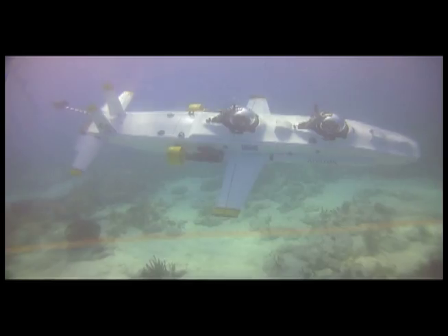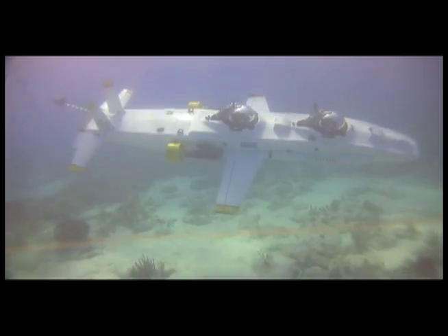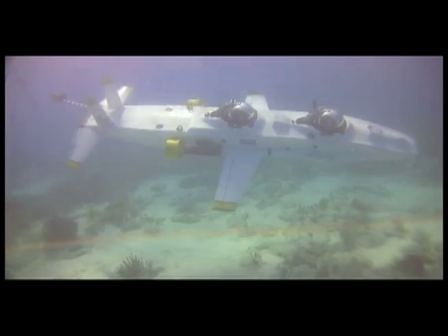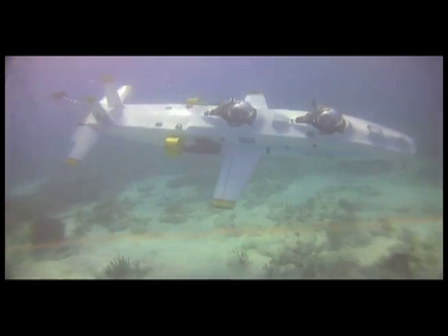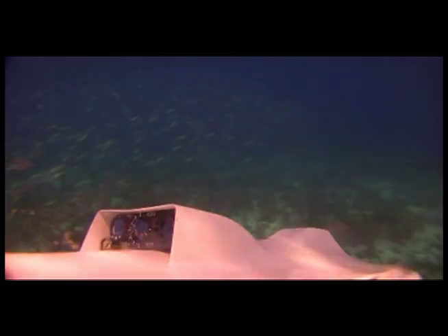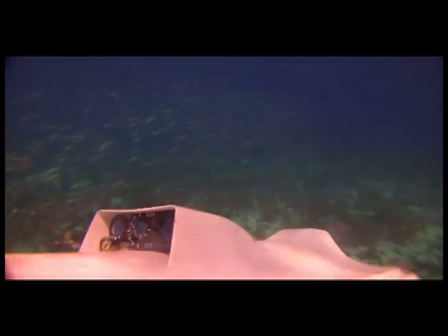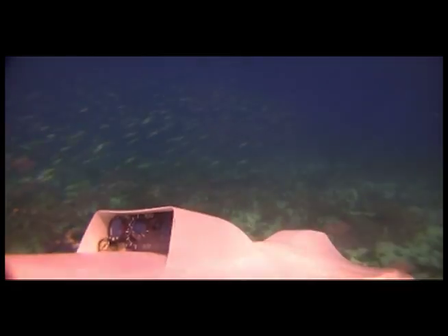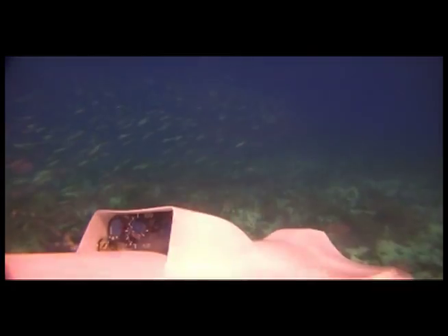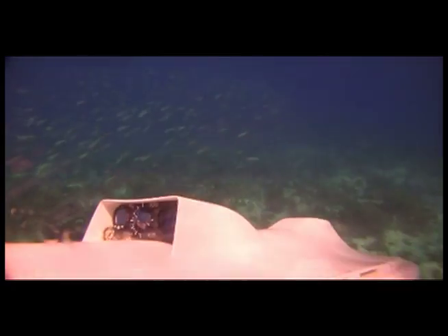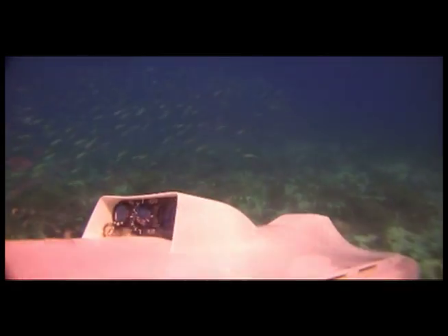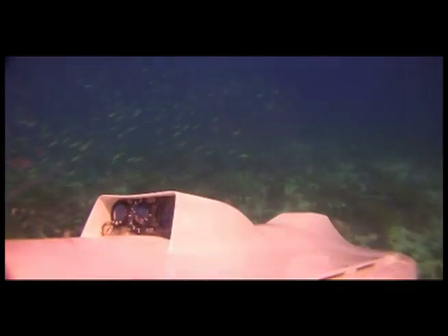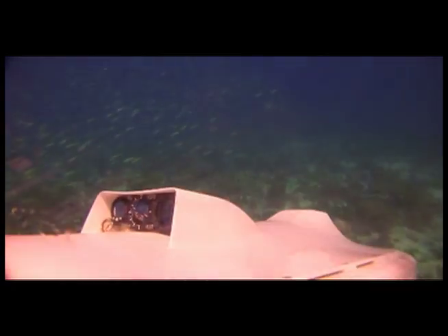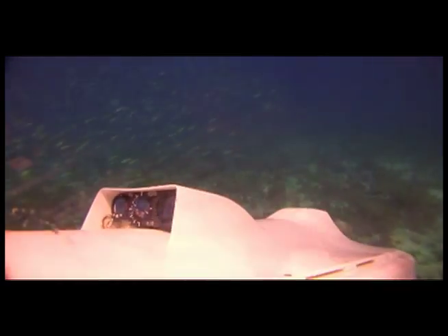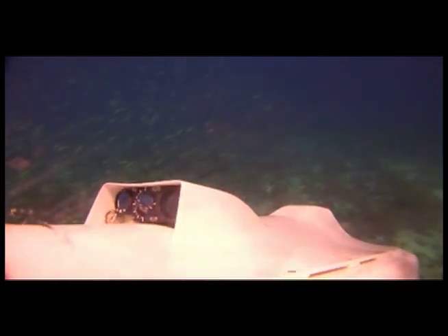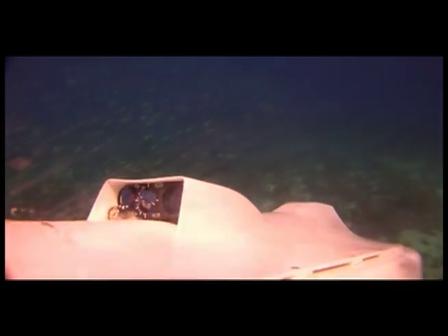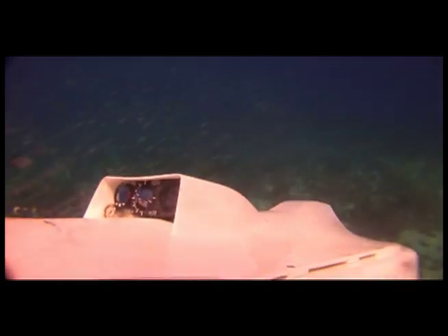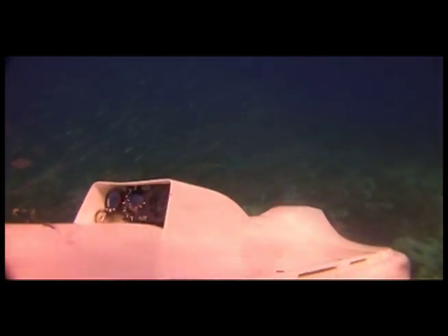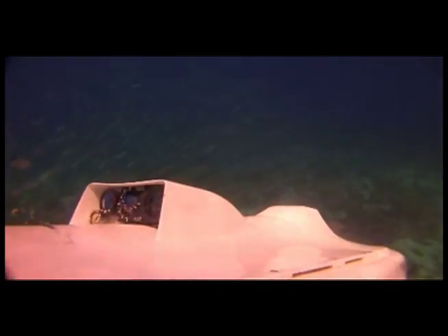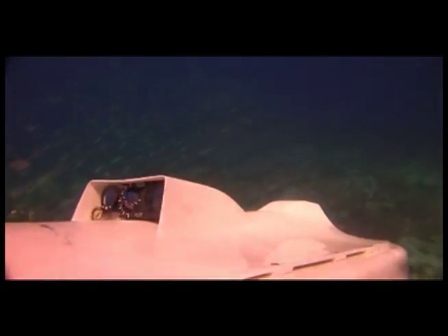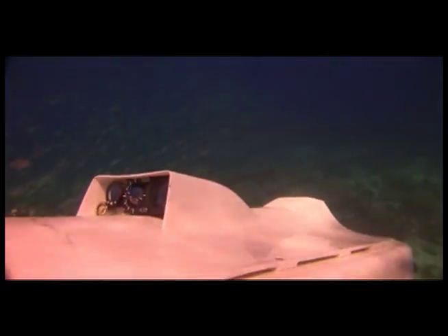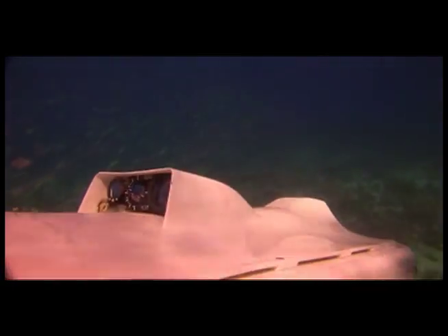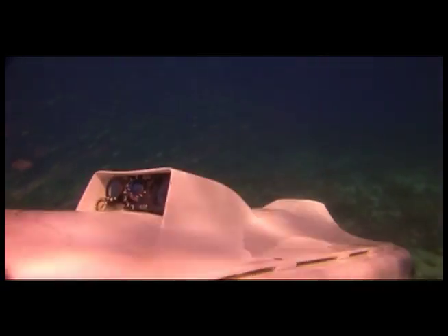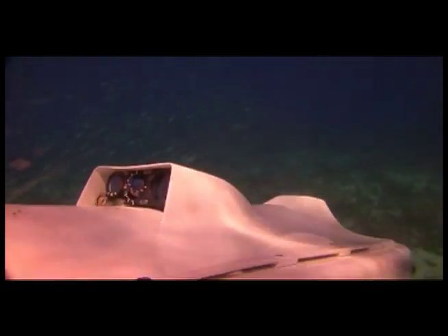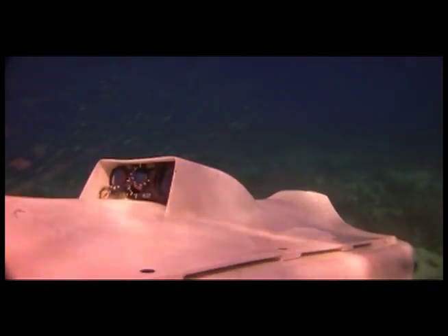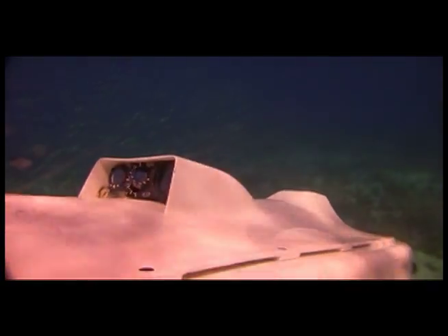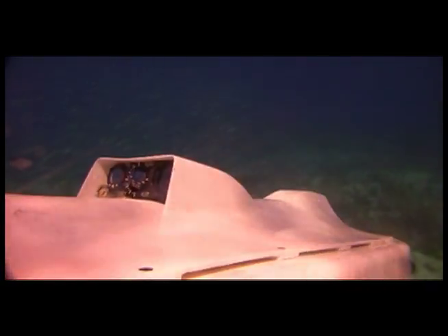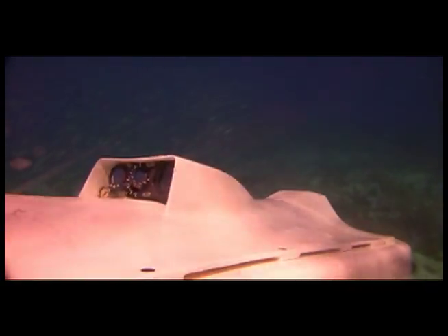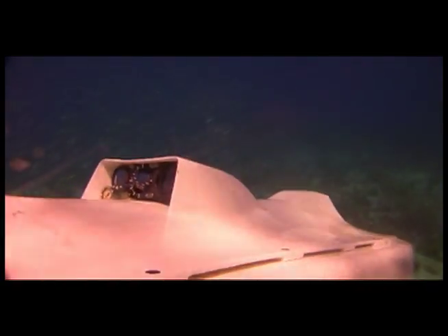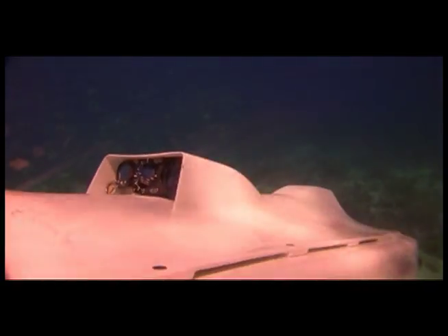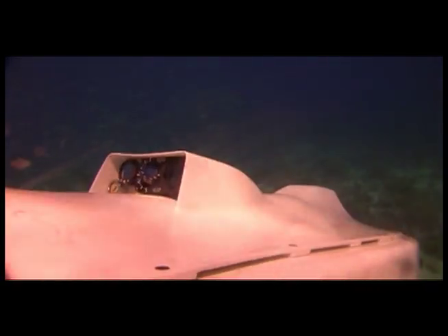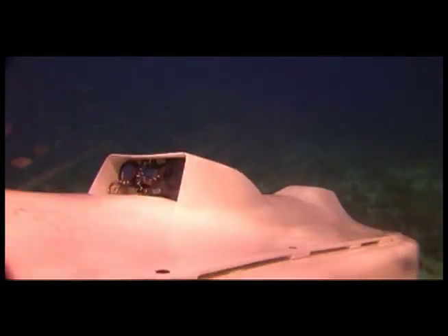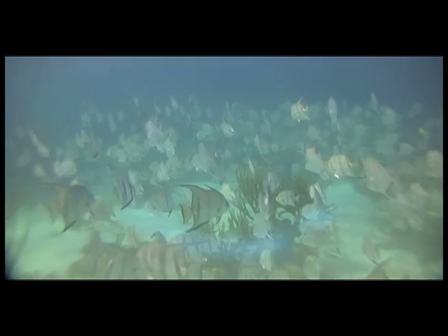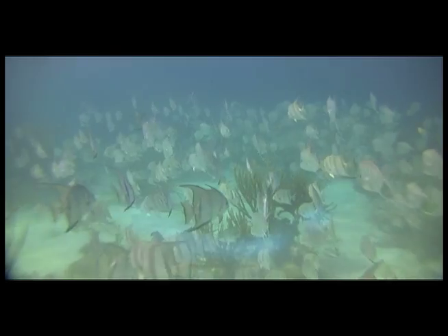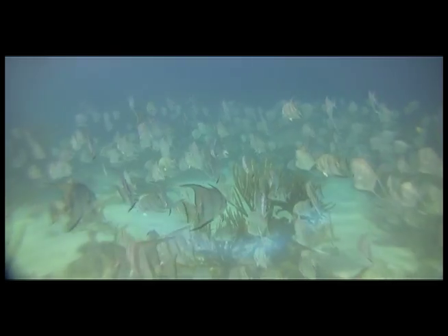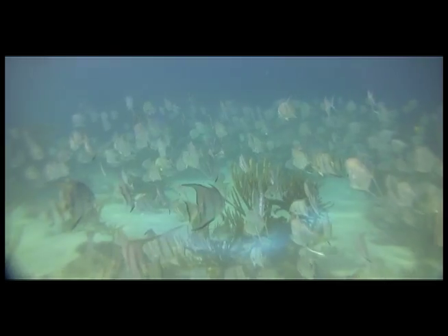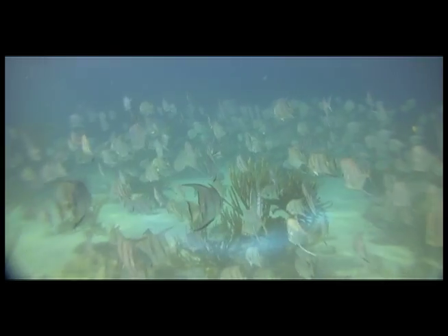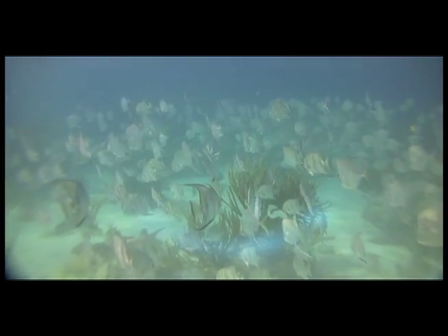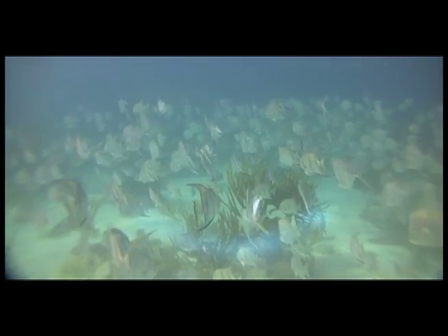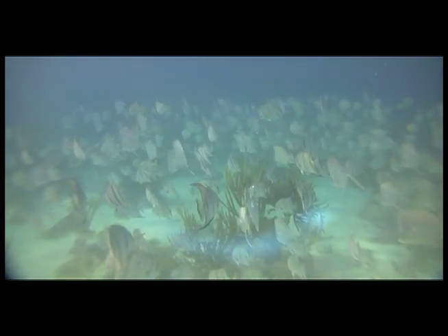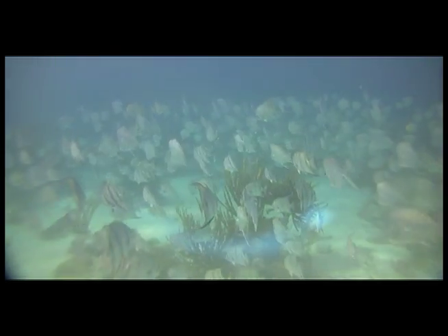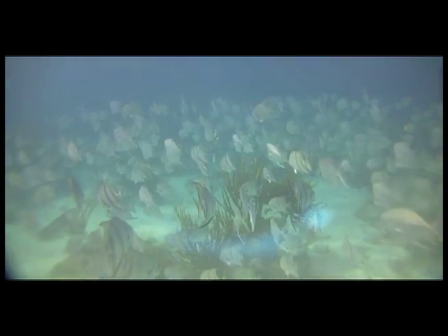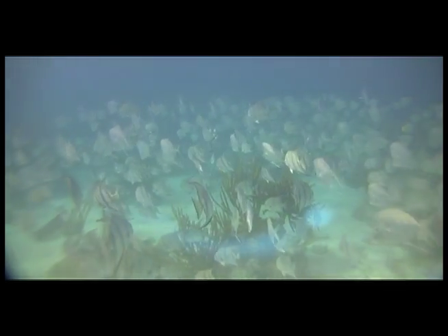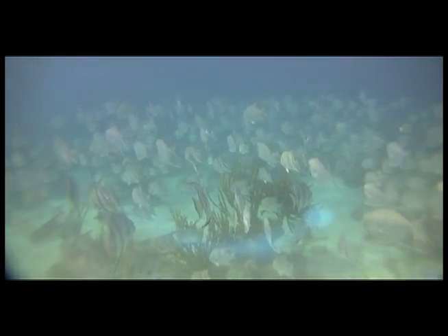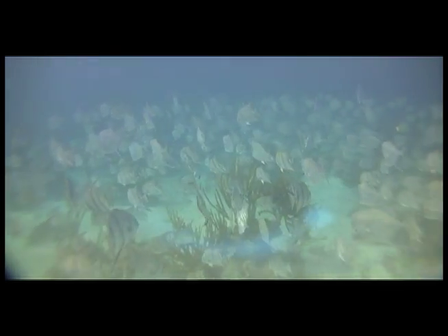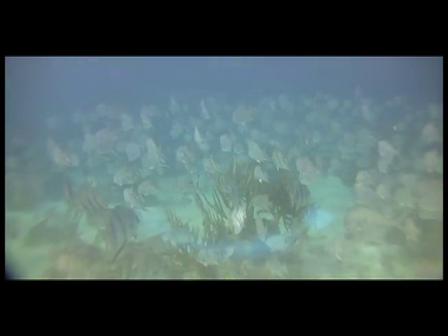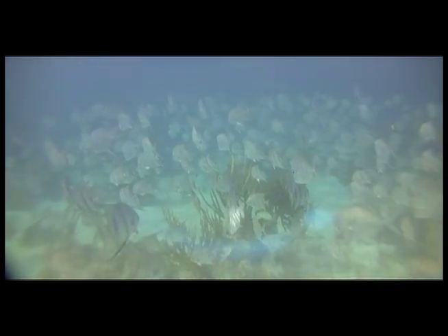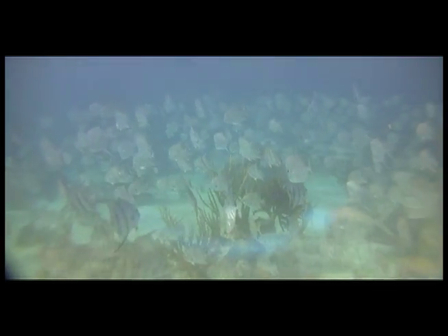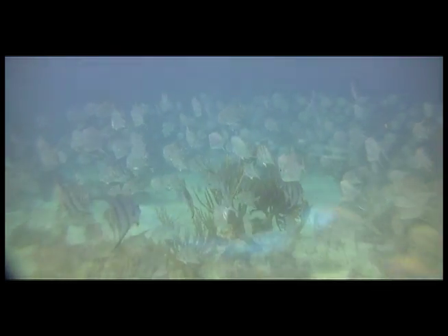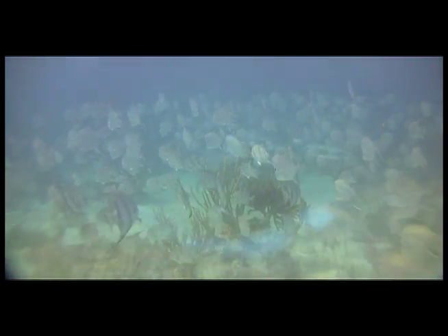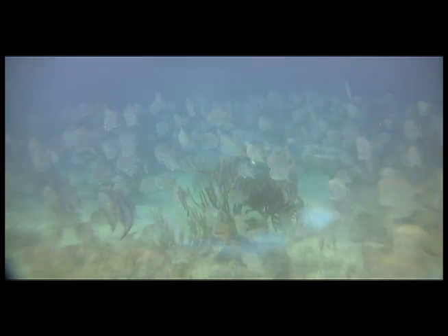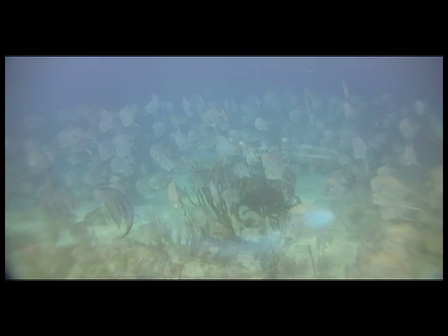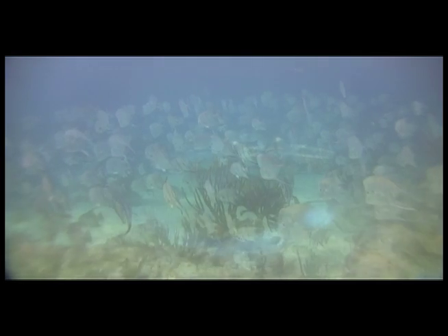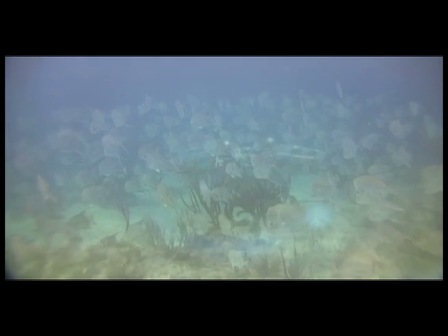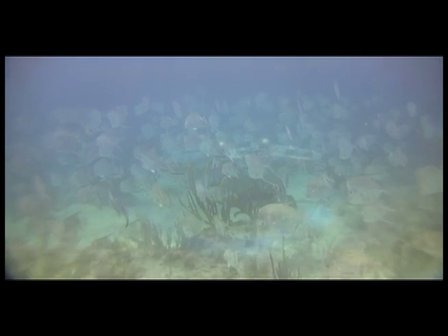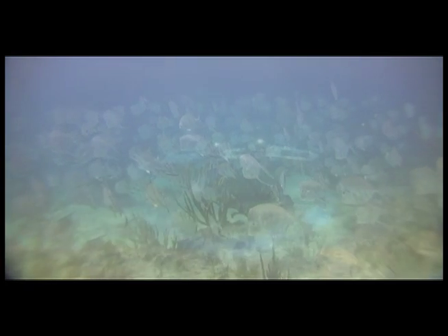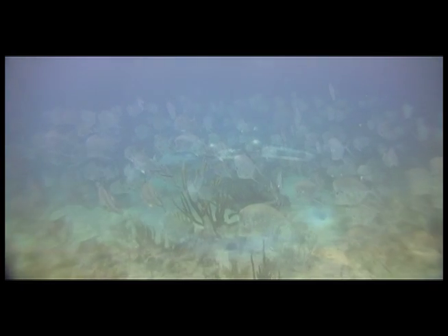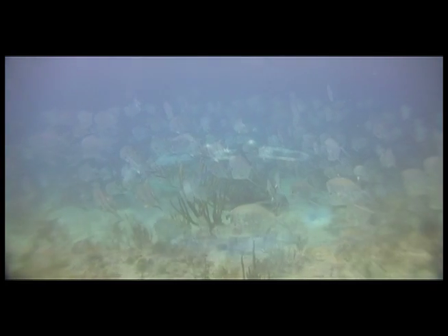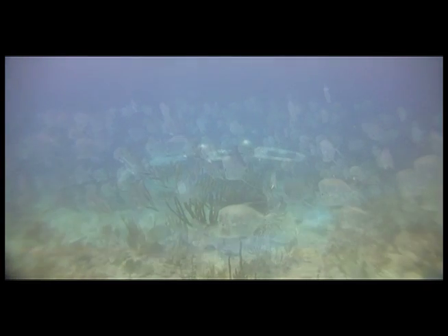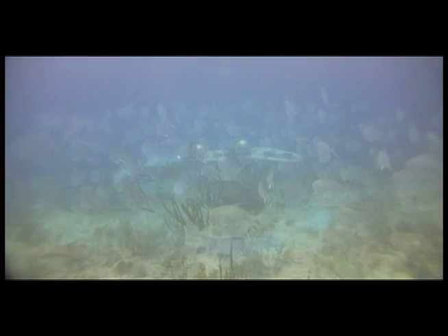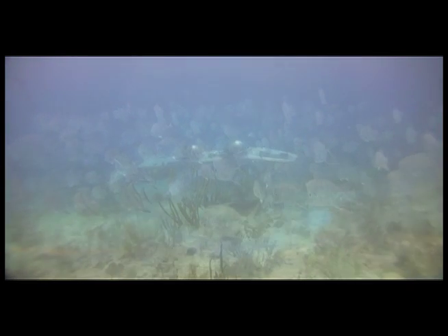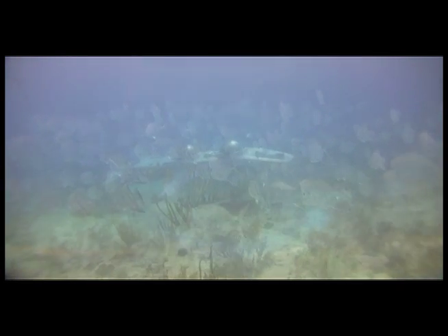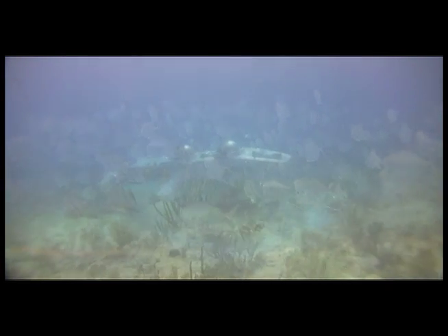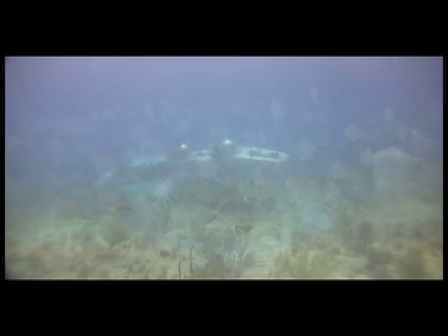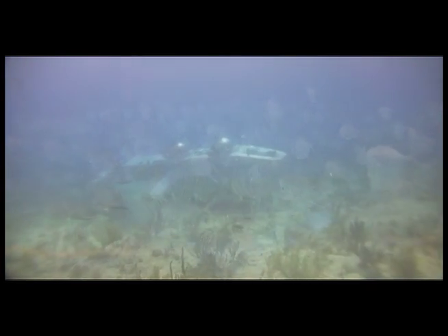Or, just a graceful, quiet flight along a colorful reef.